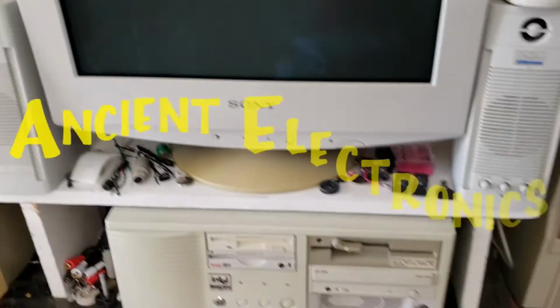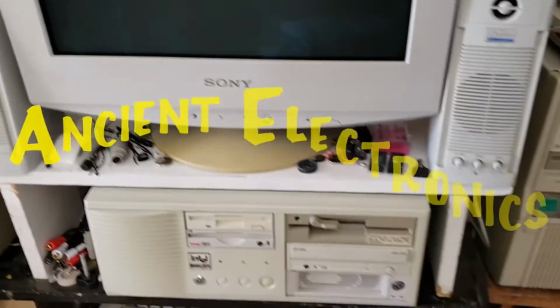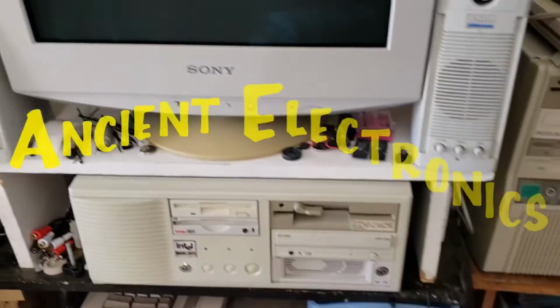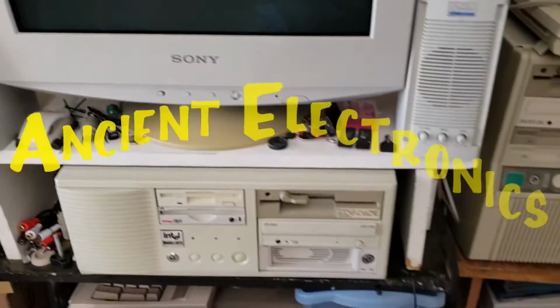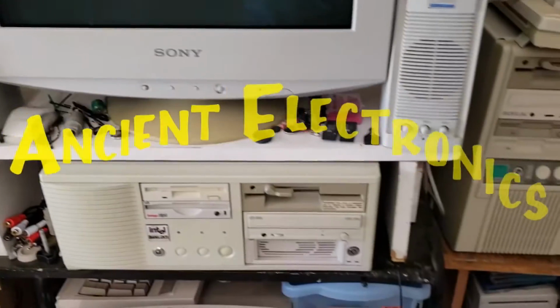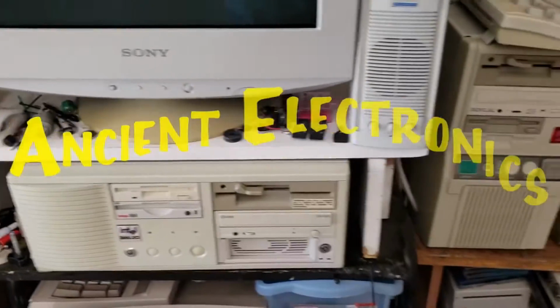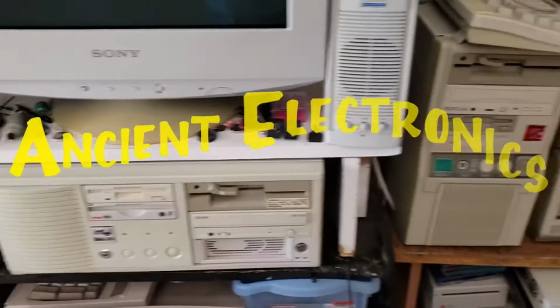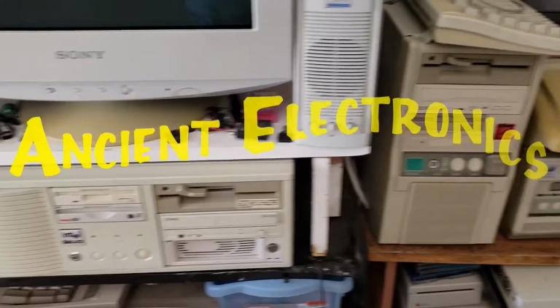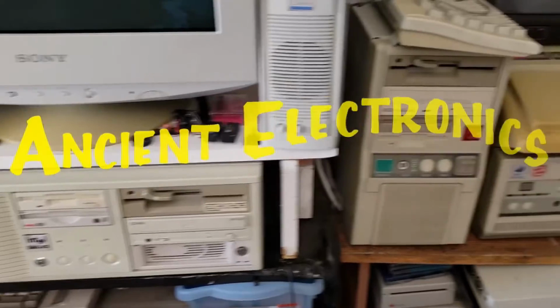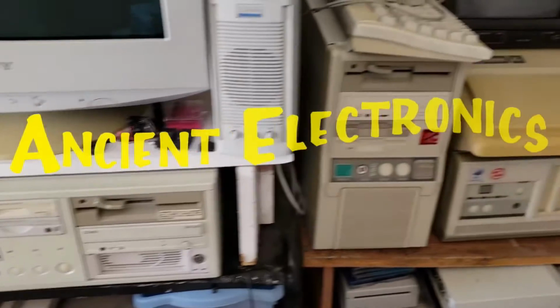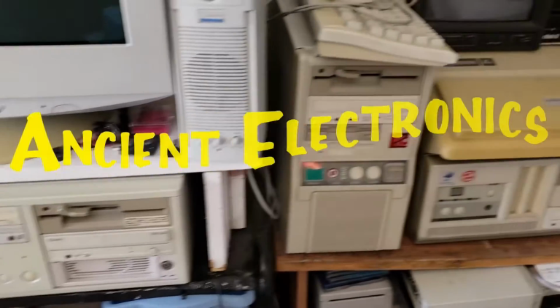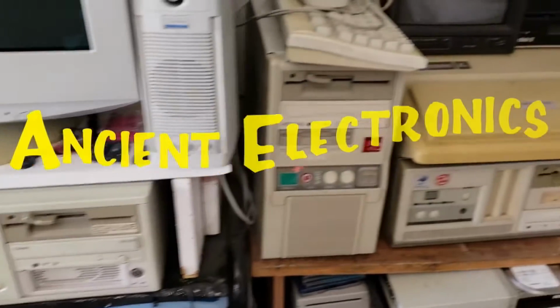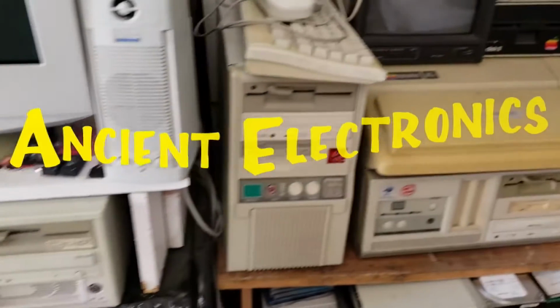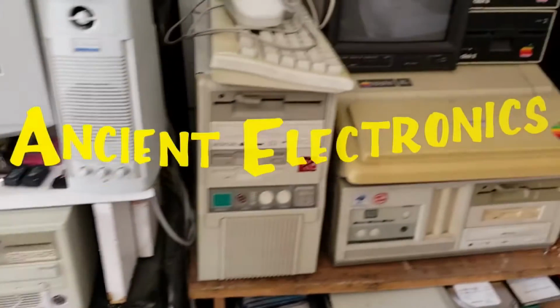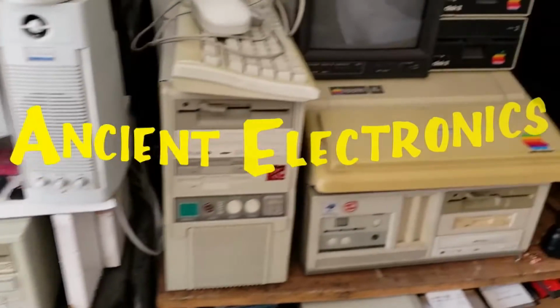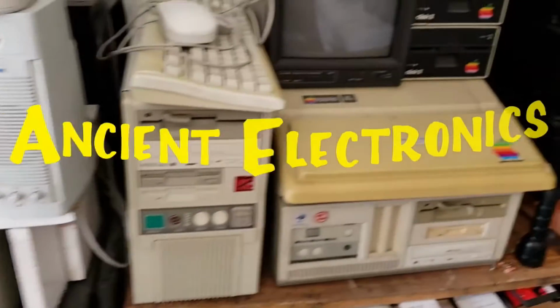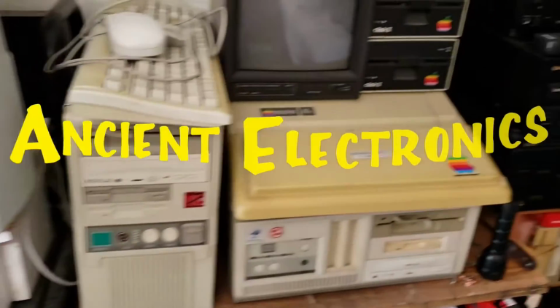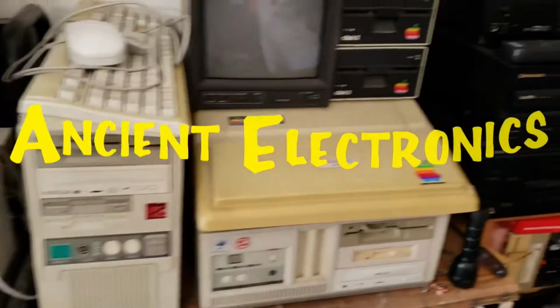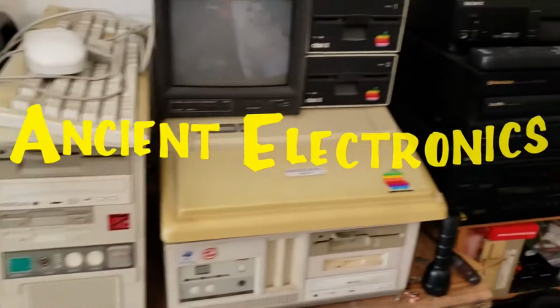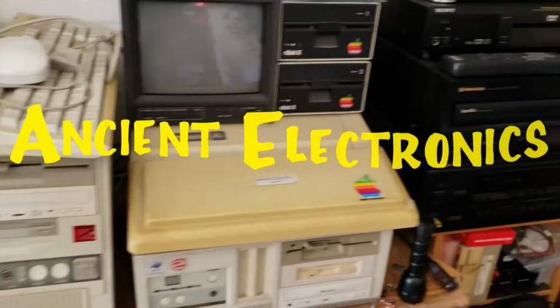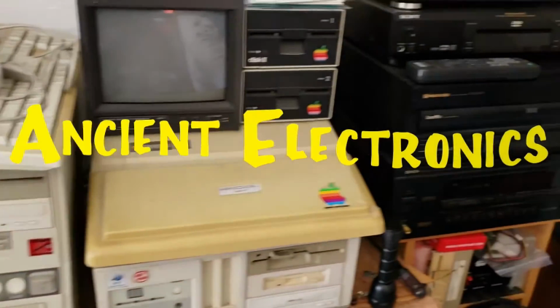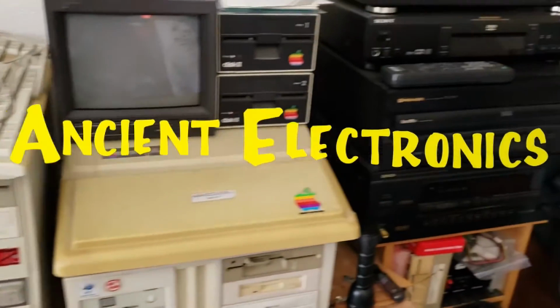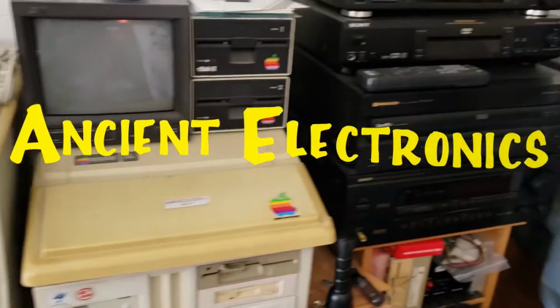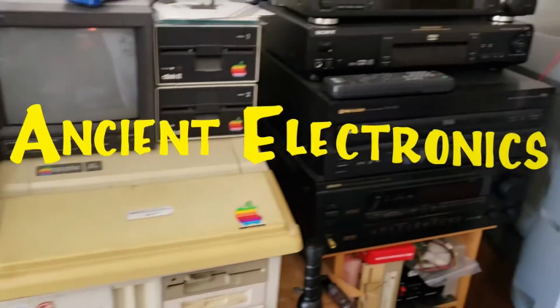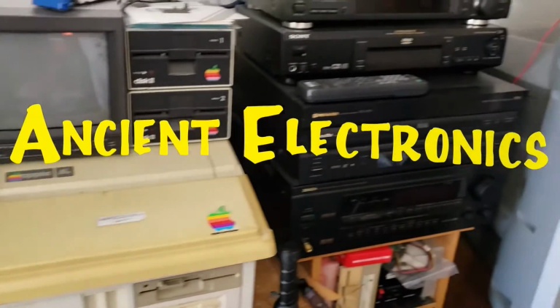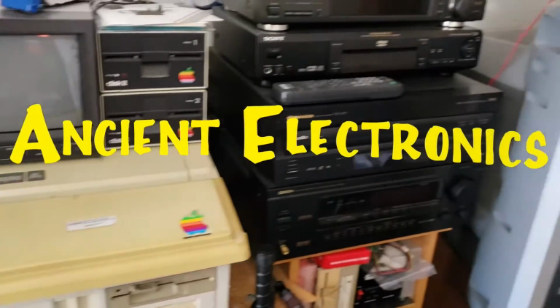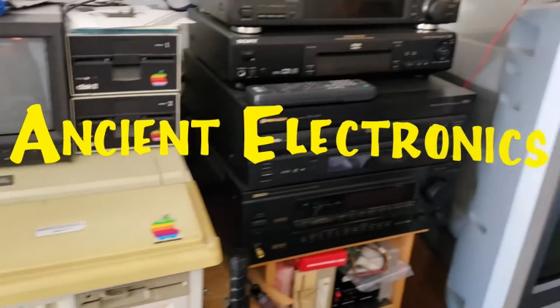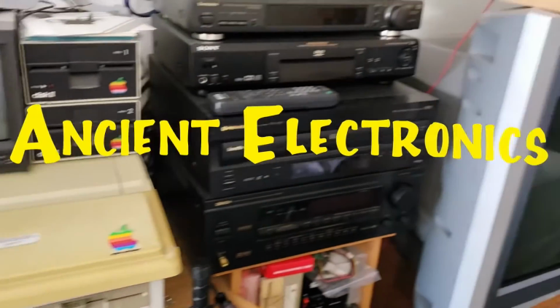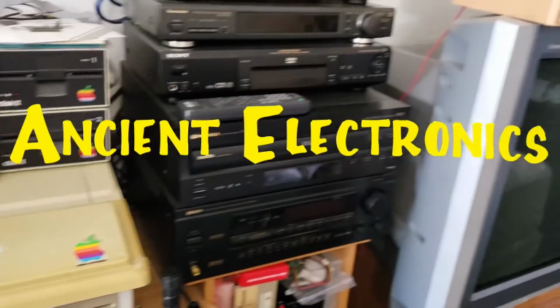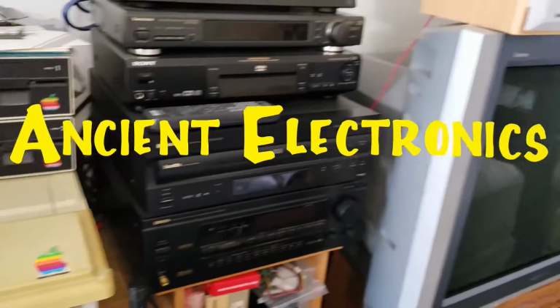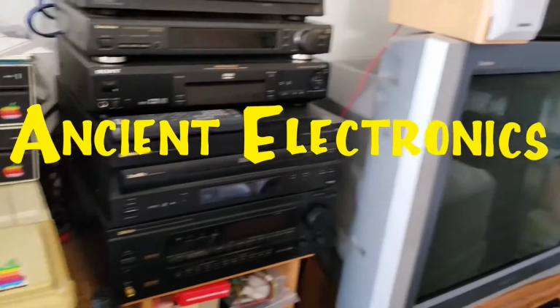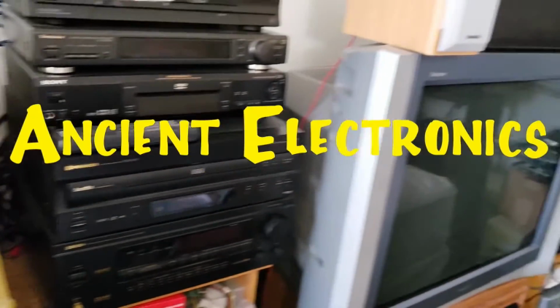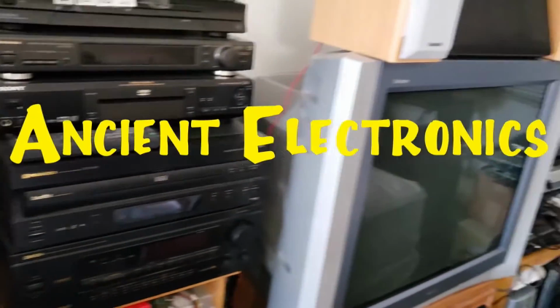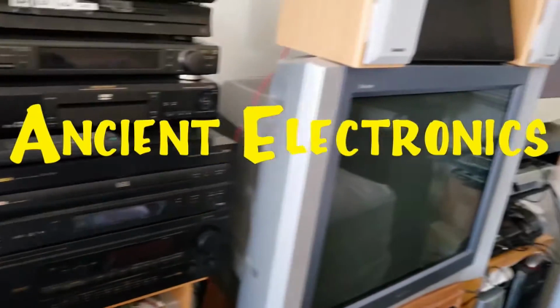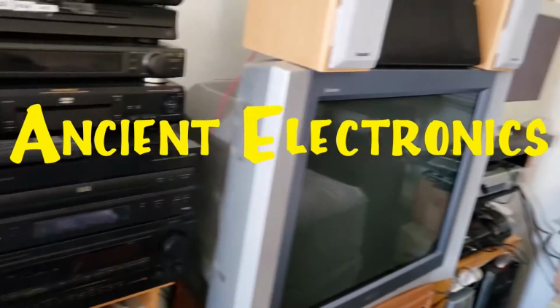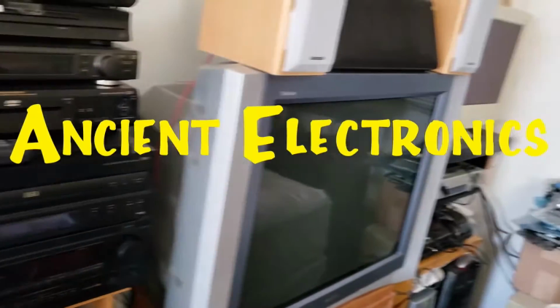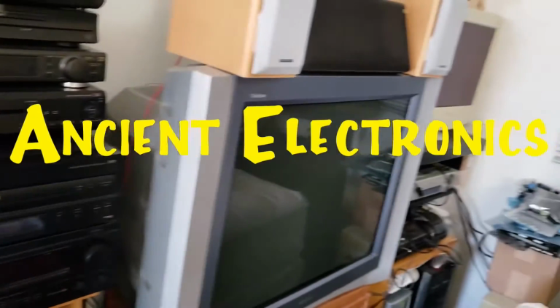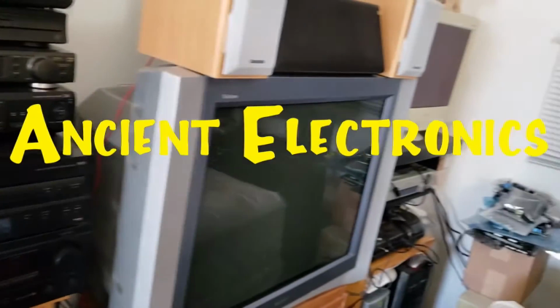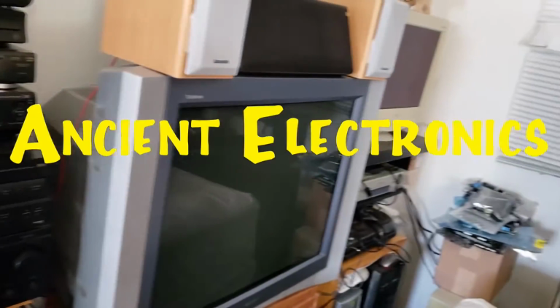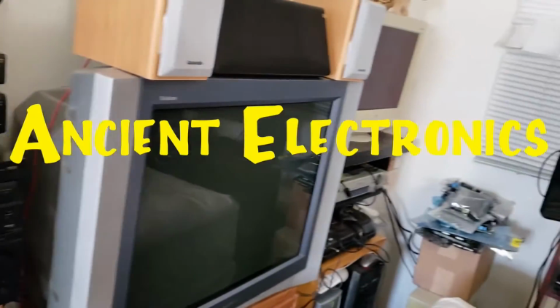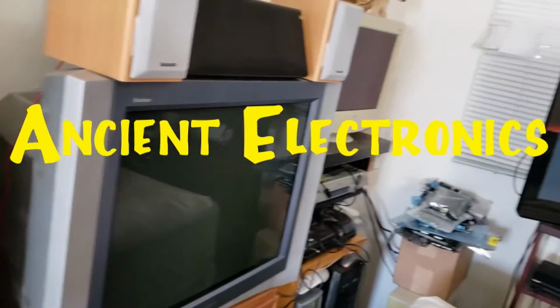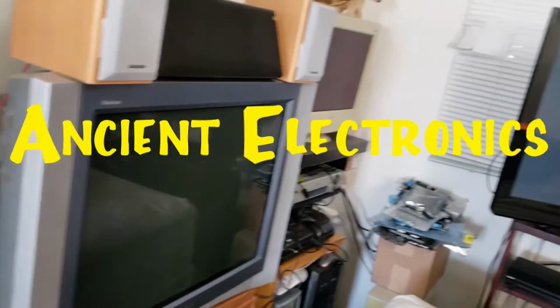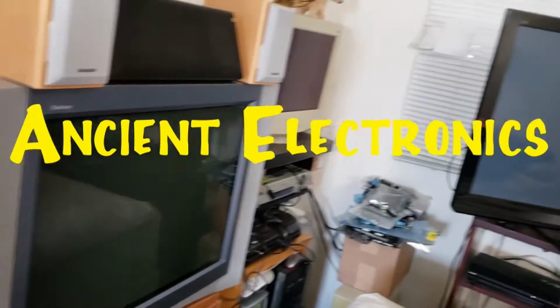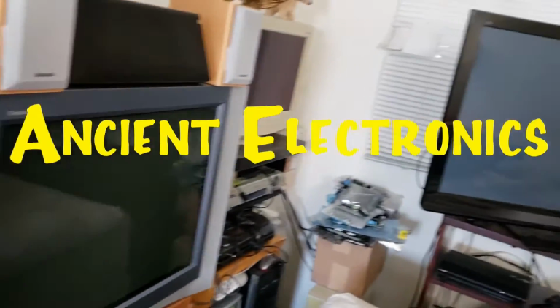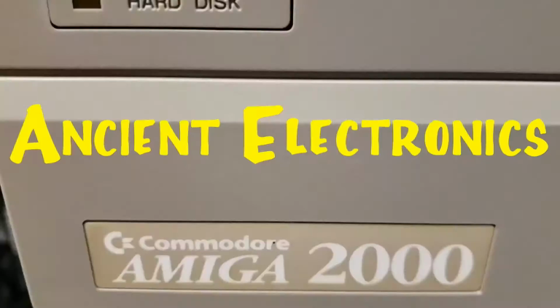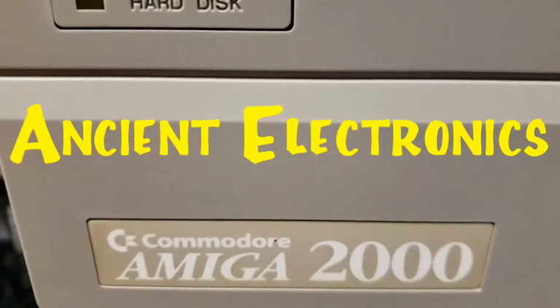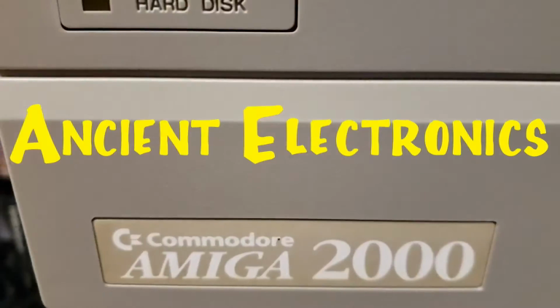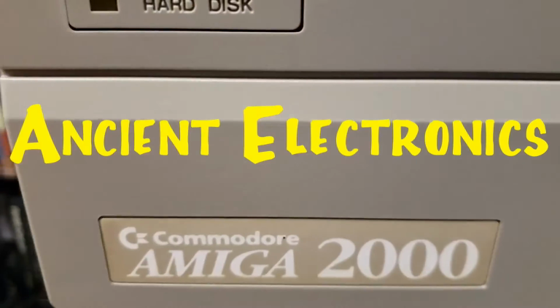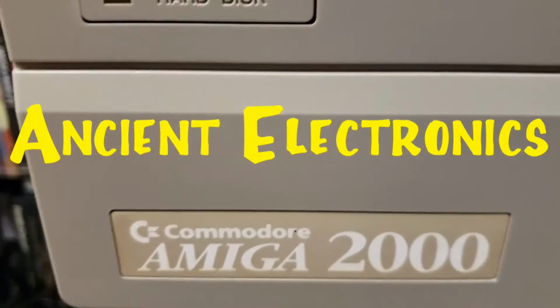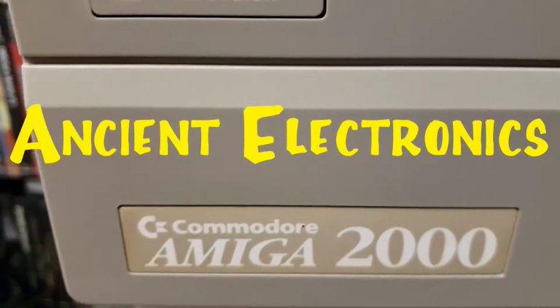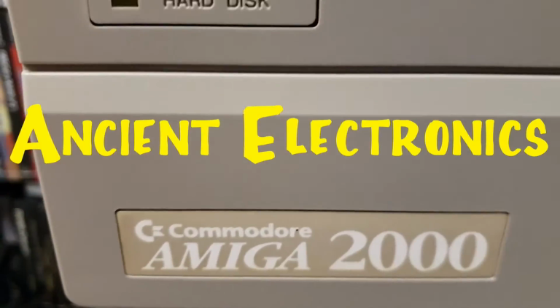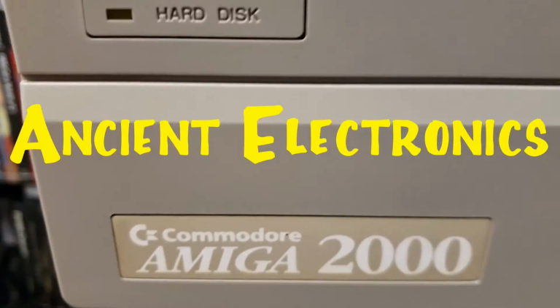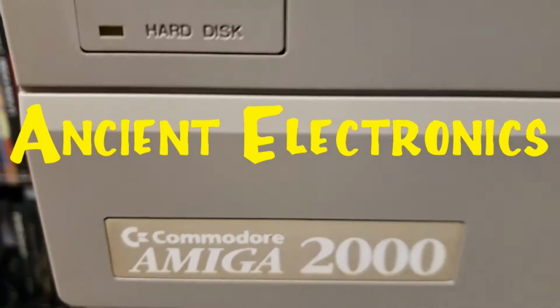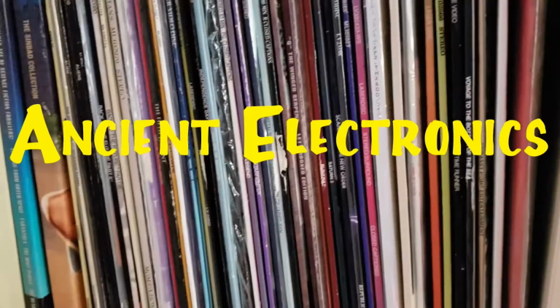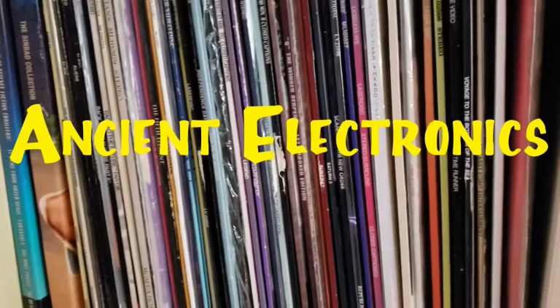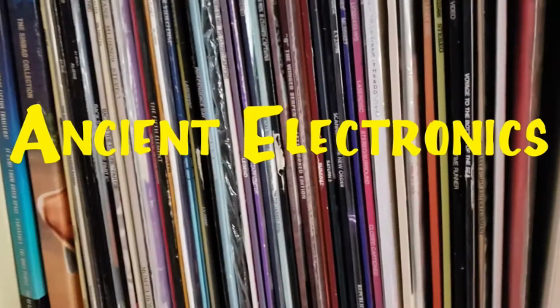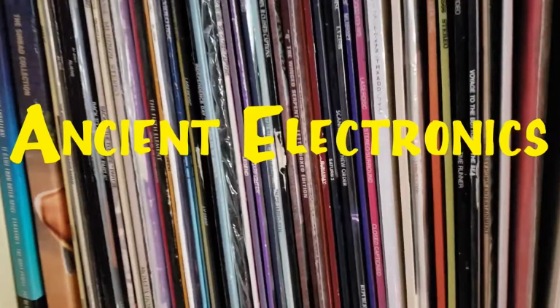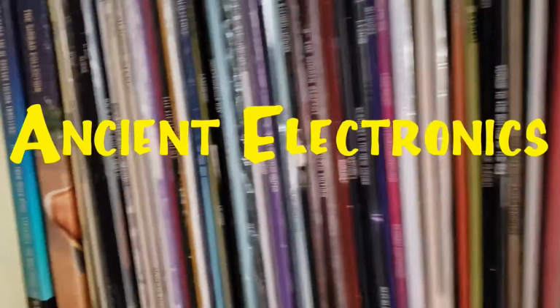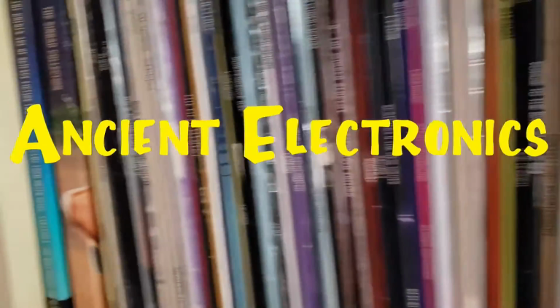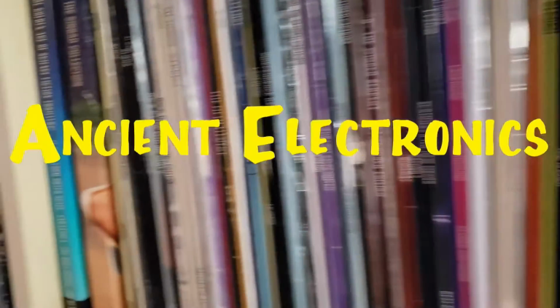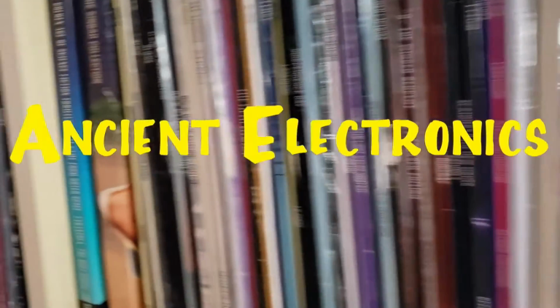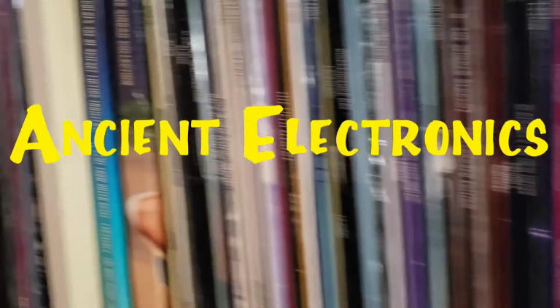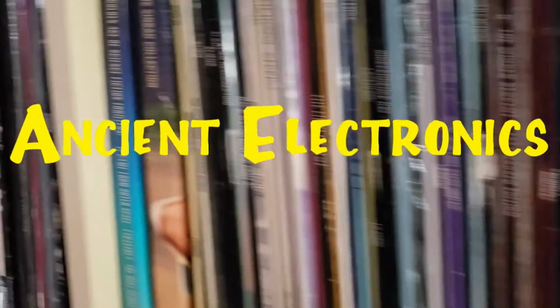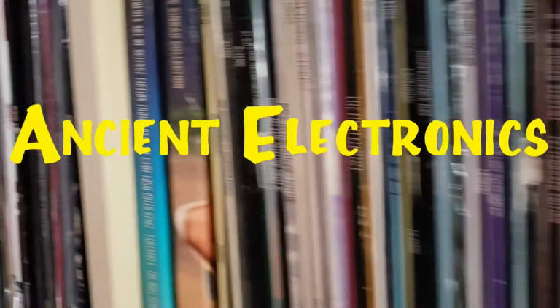We review old technology from games to old PCs, and don't forget the dolls.